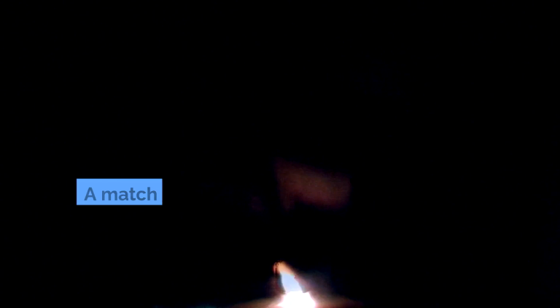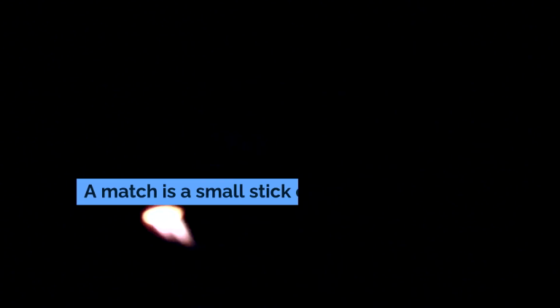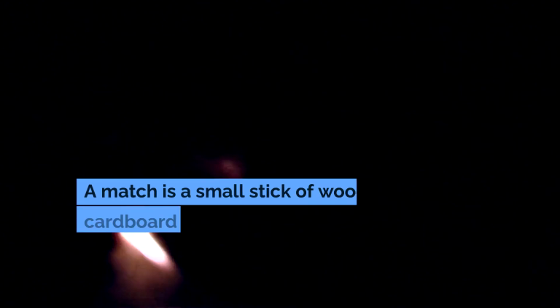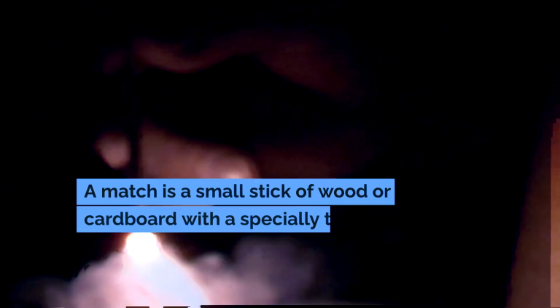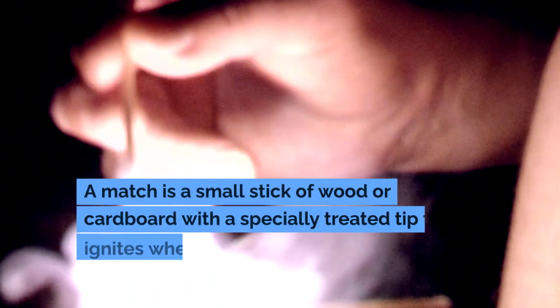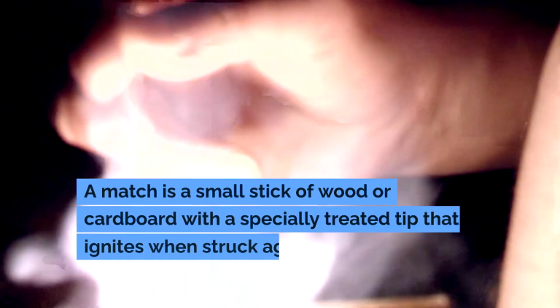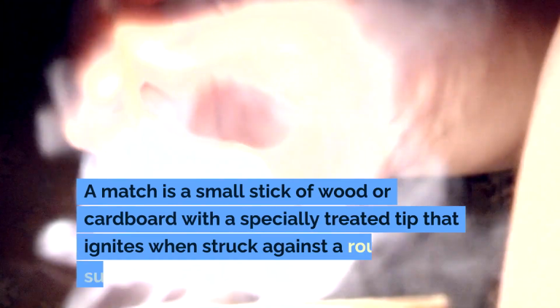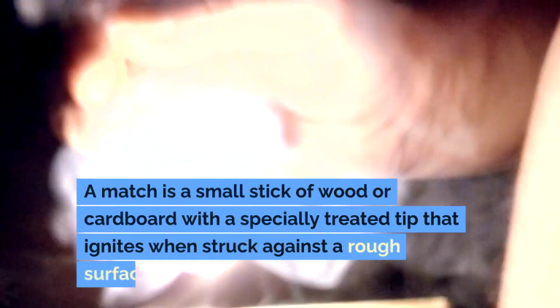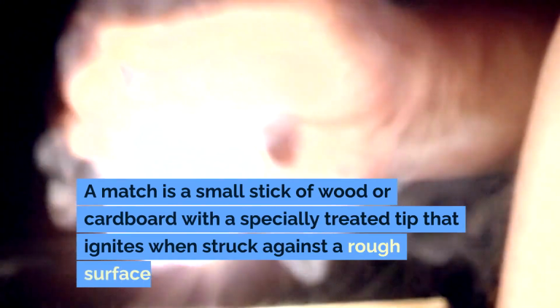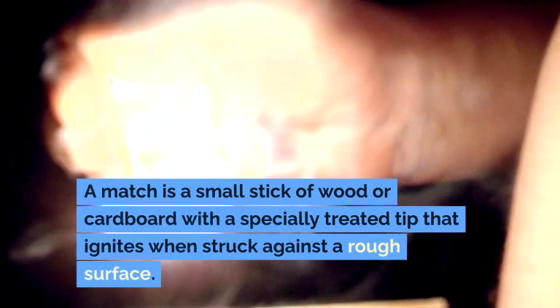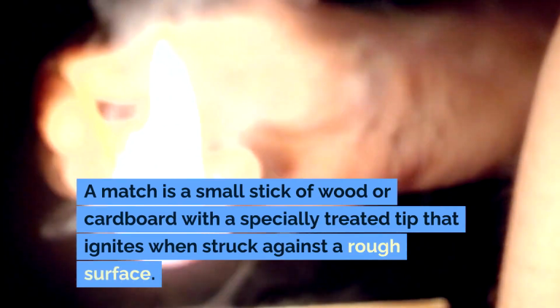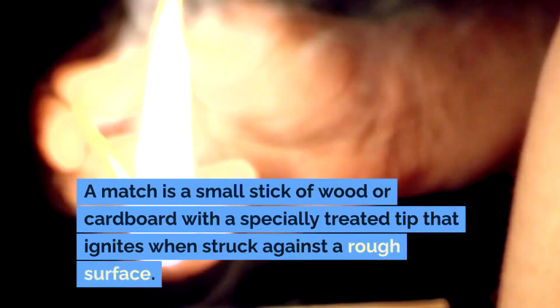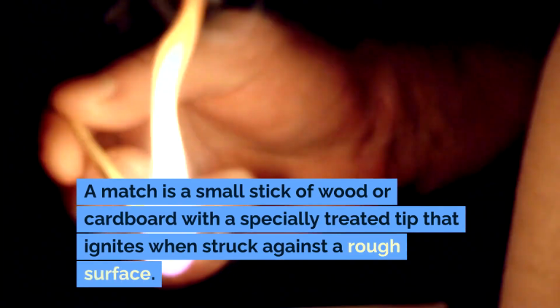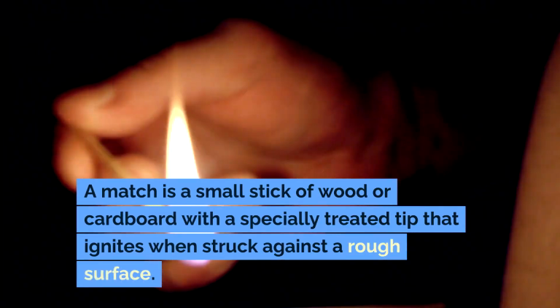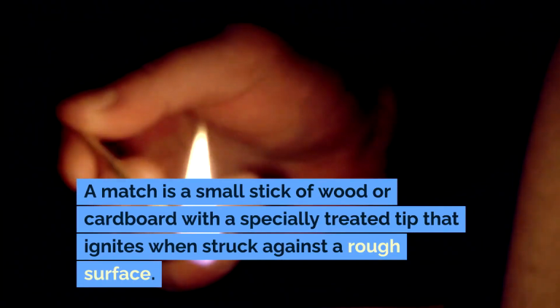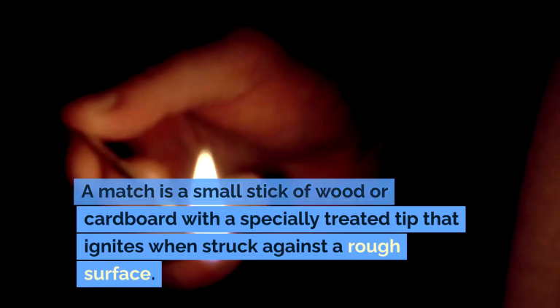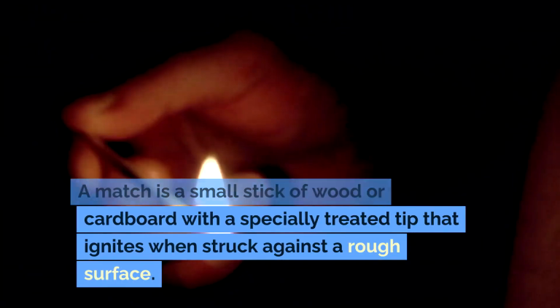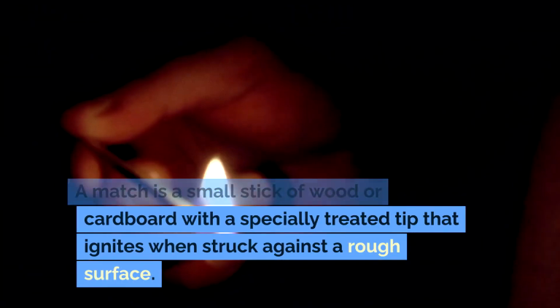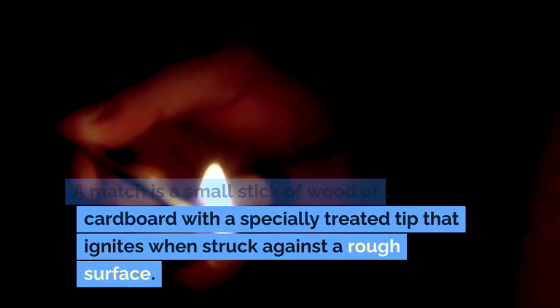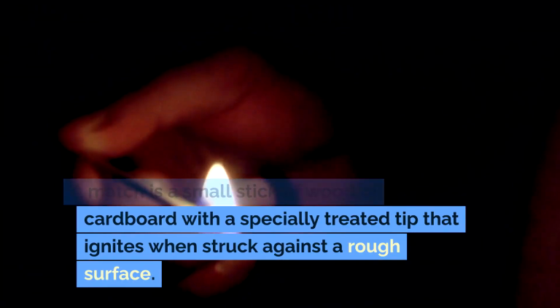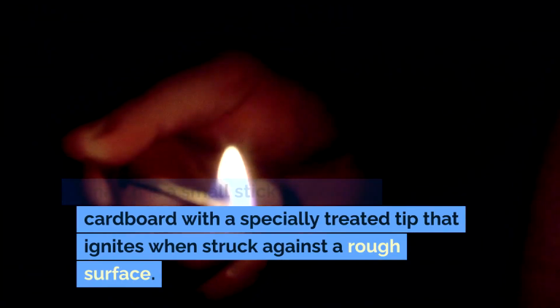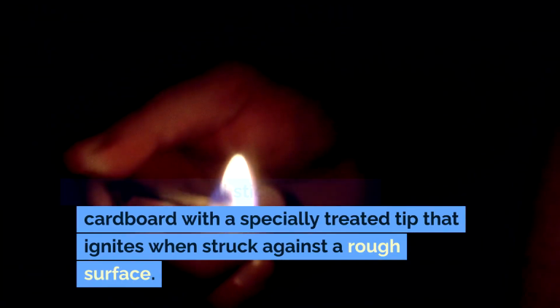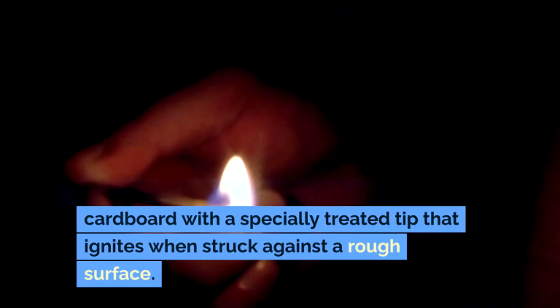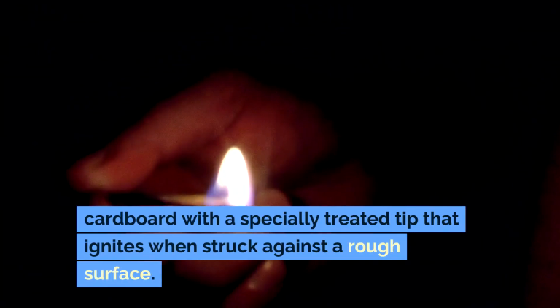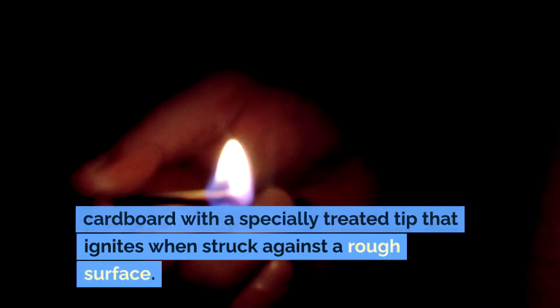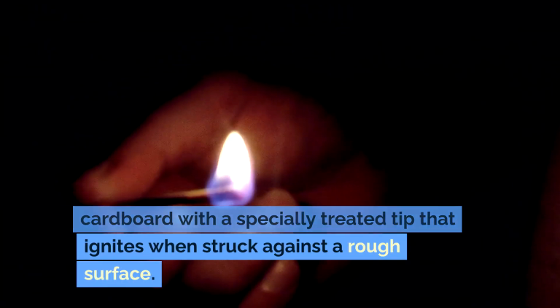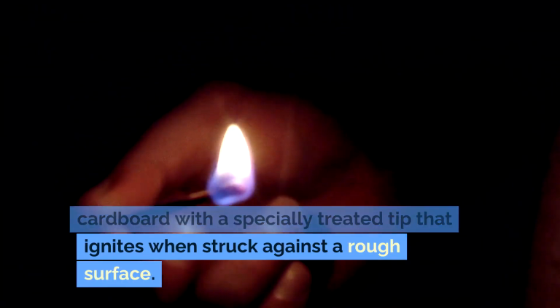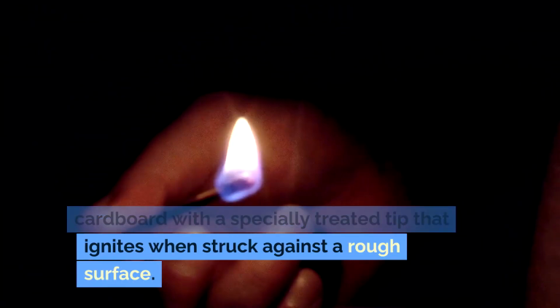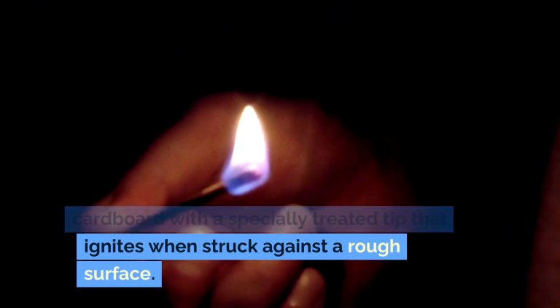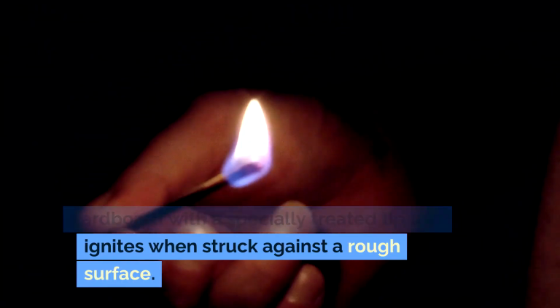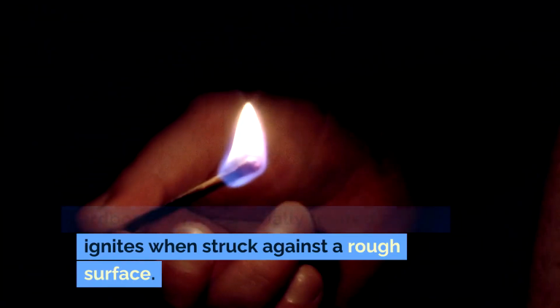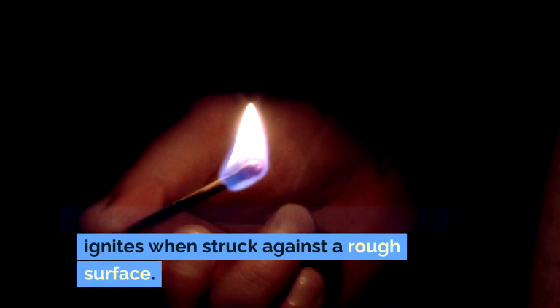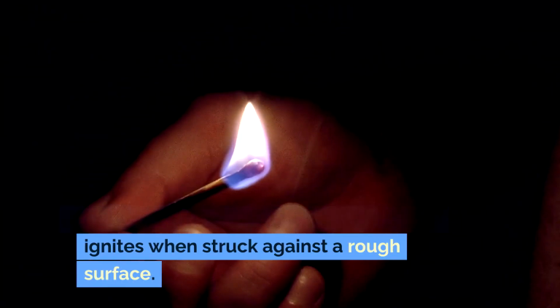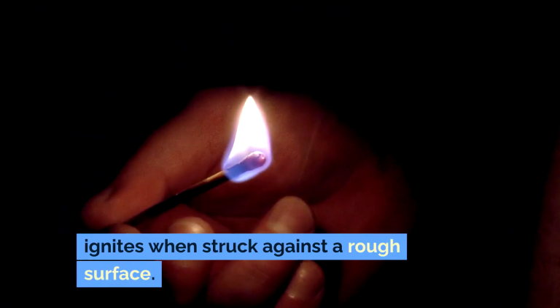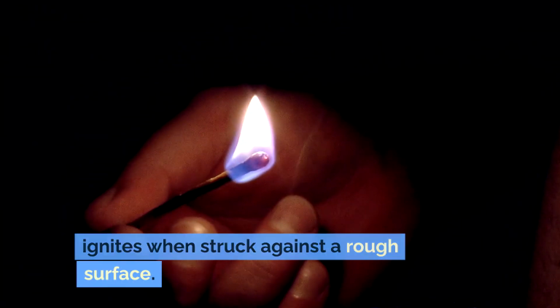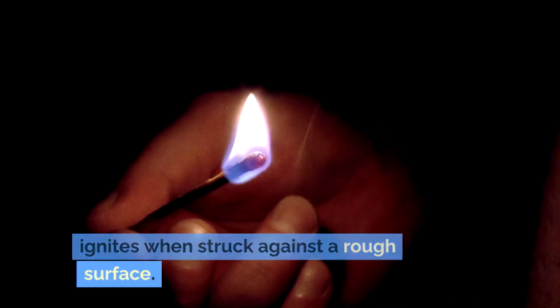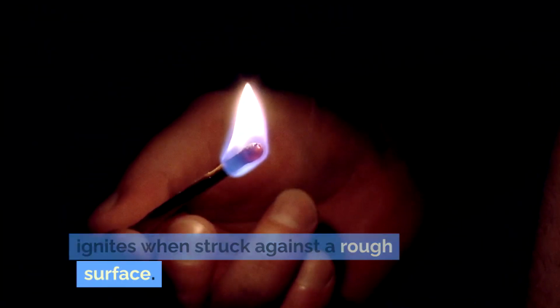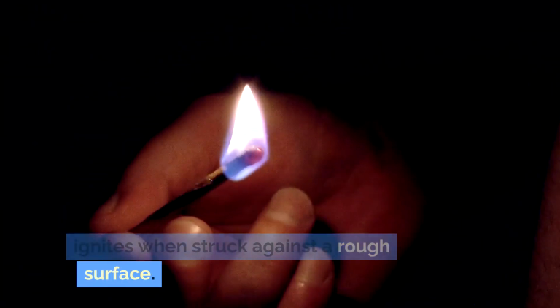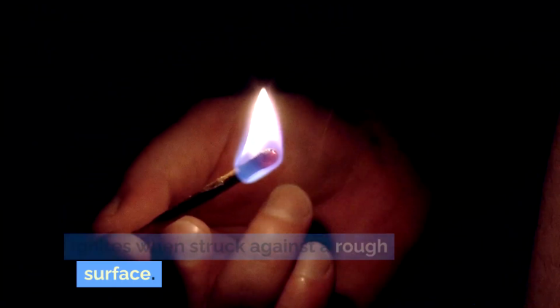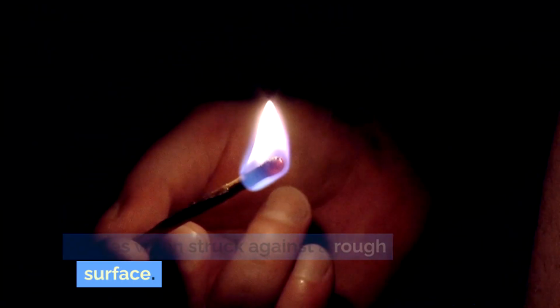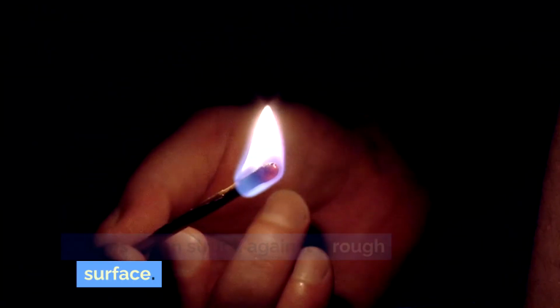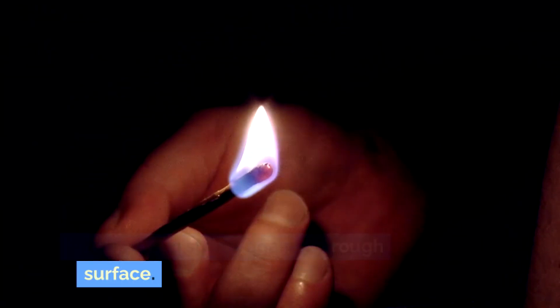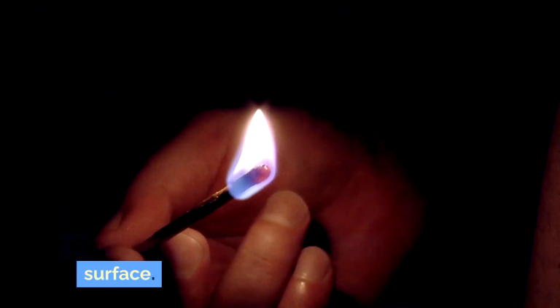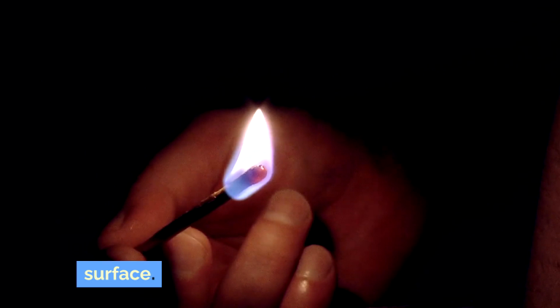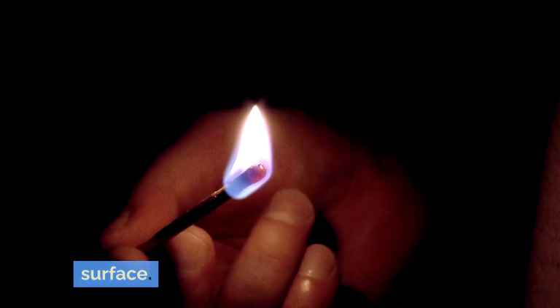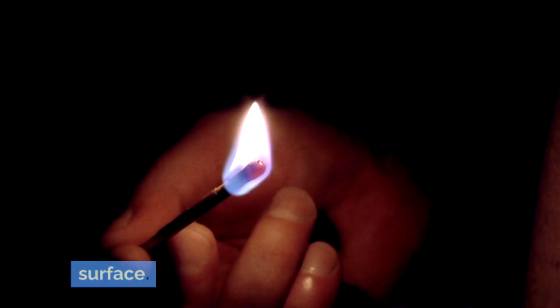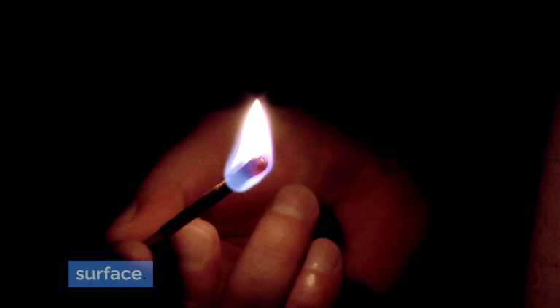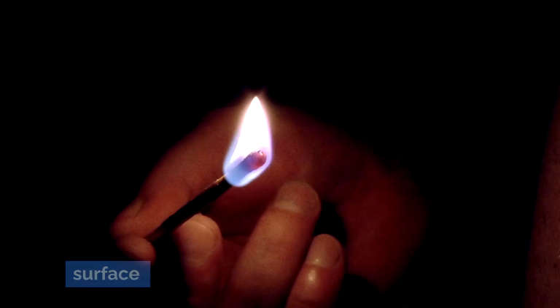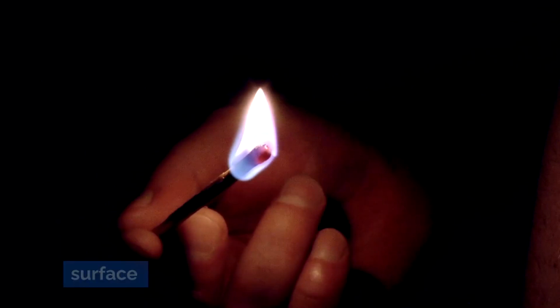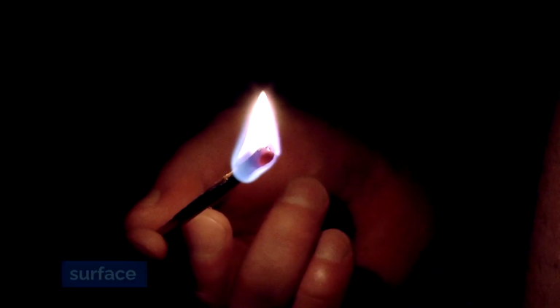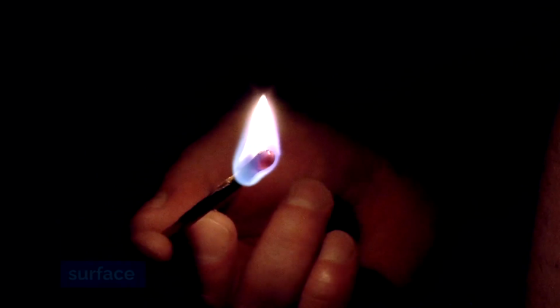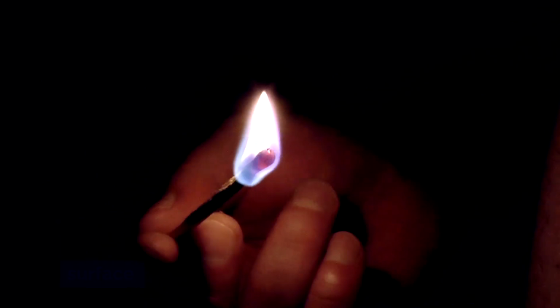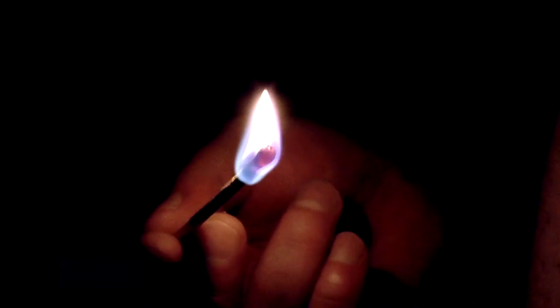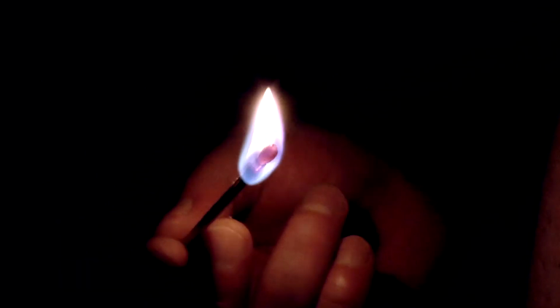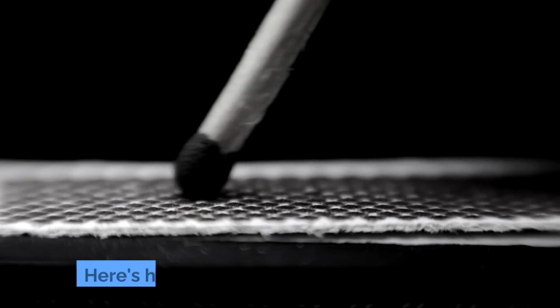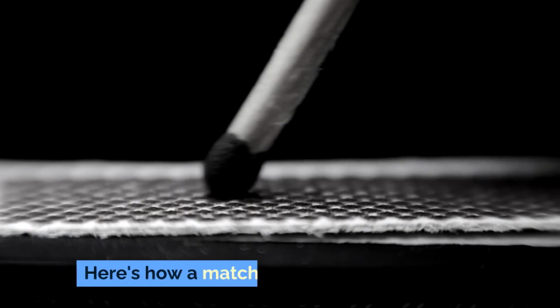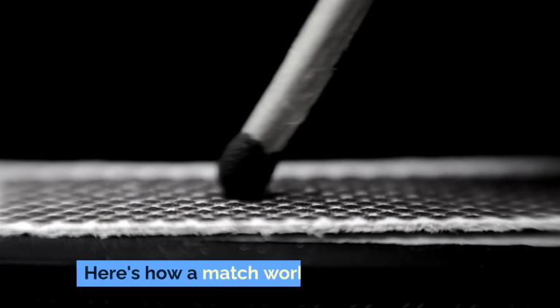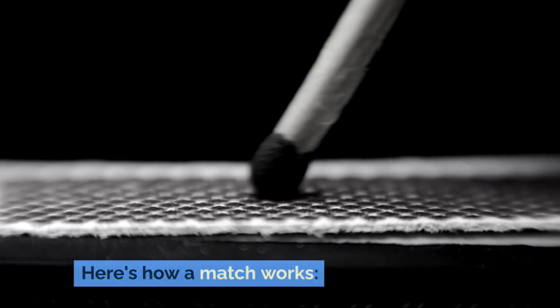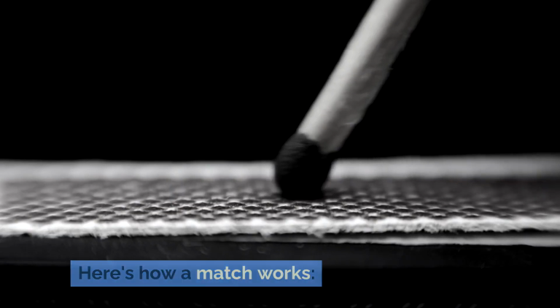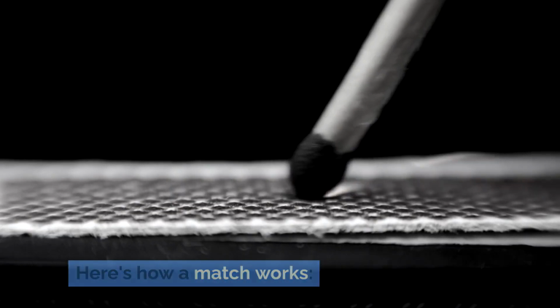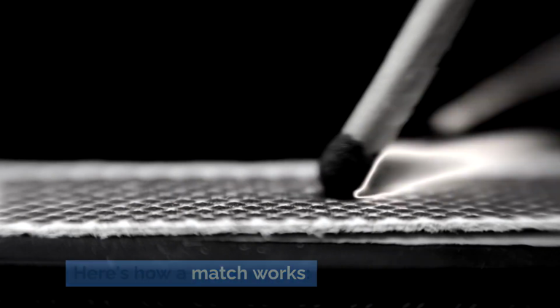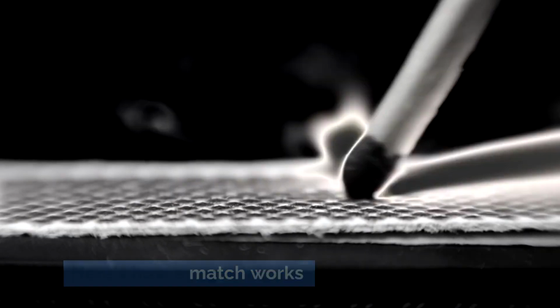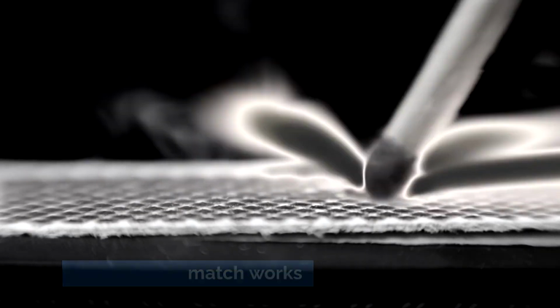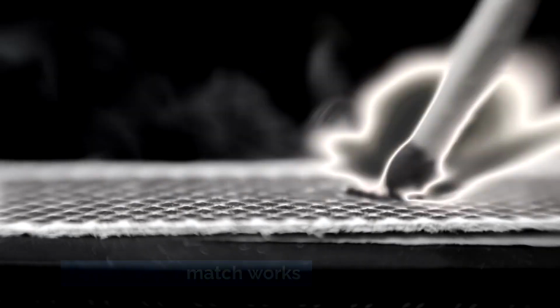A match is a small stick of wood or cardboard with a specially treated tip that ignites when struck against a rough surface. Here's how a match works.